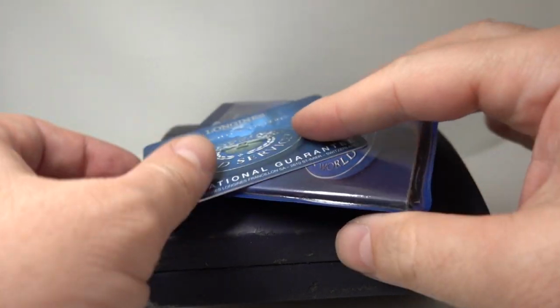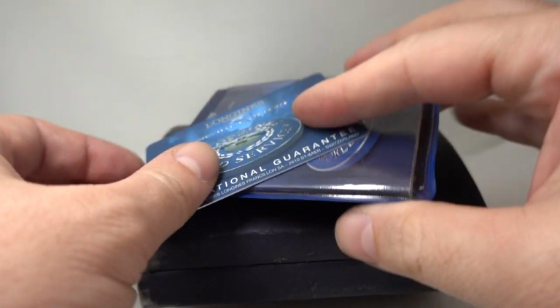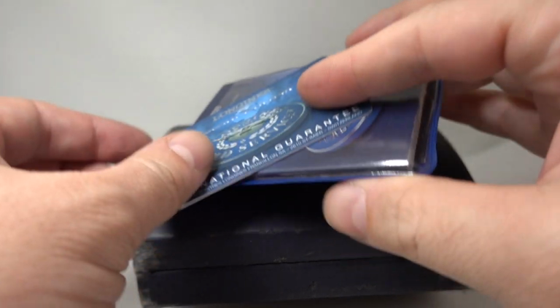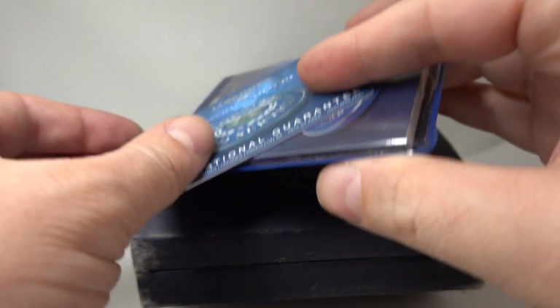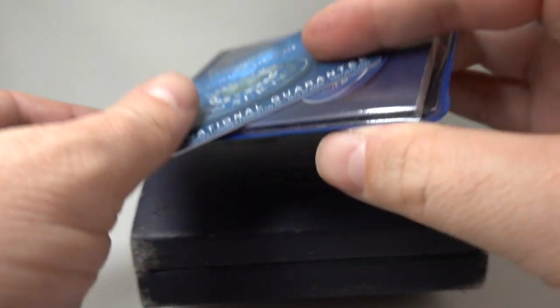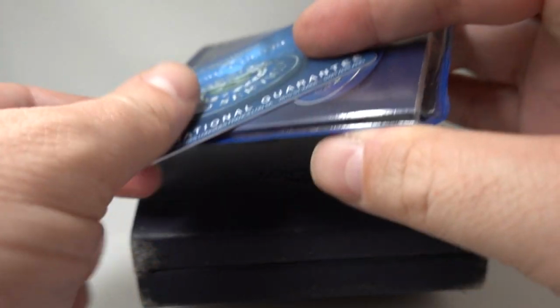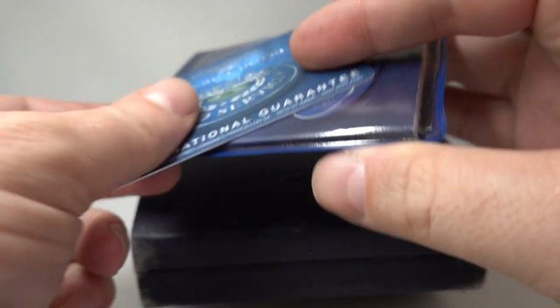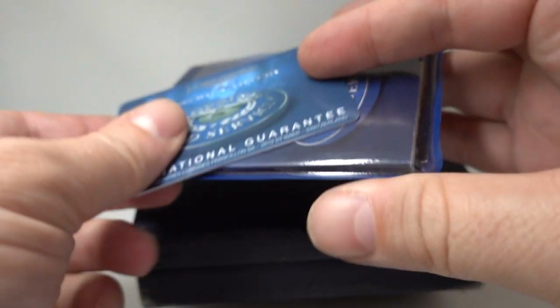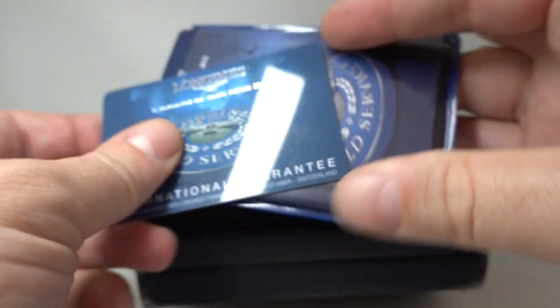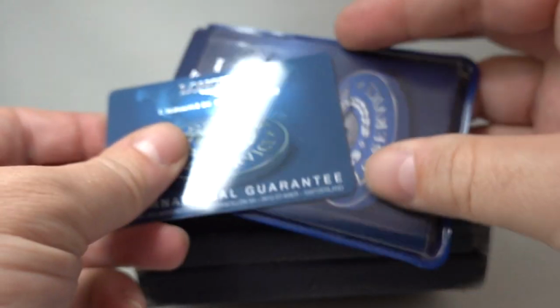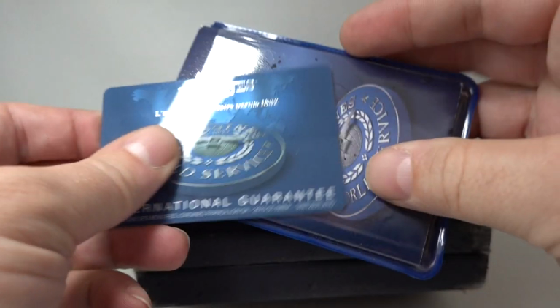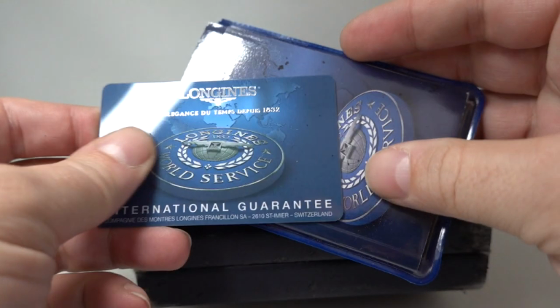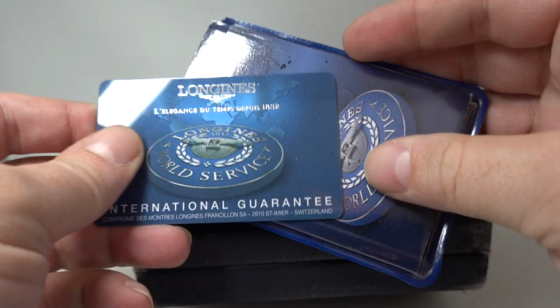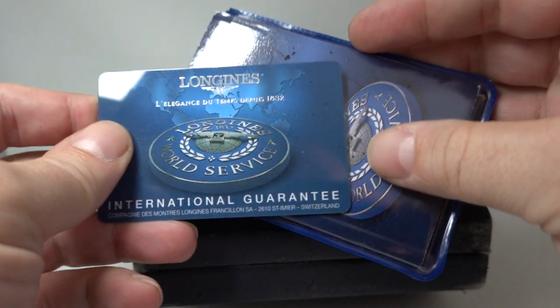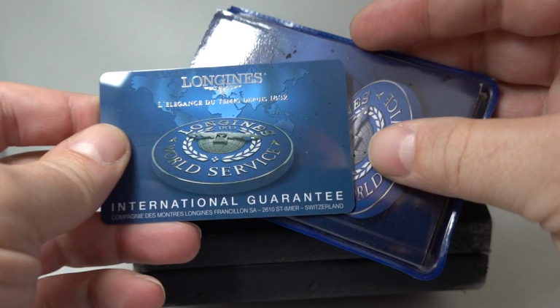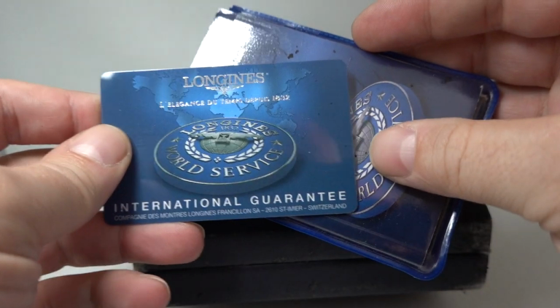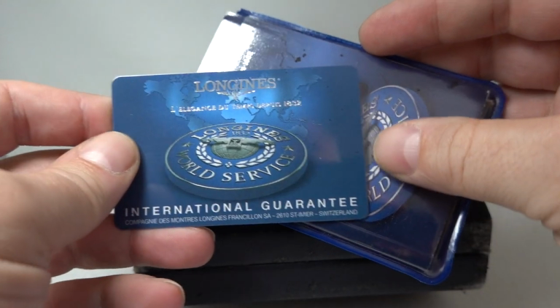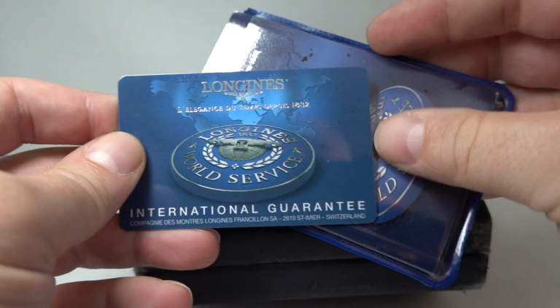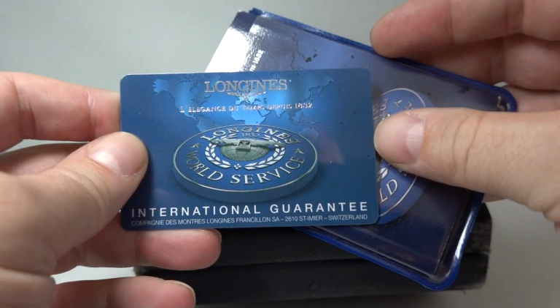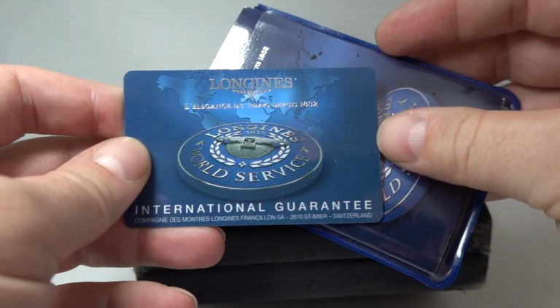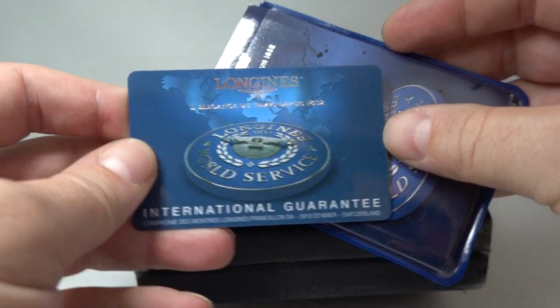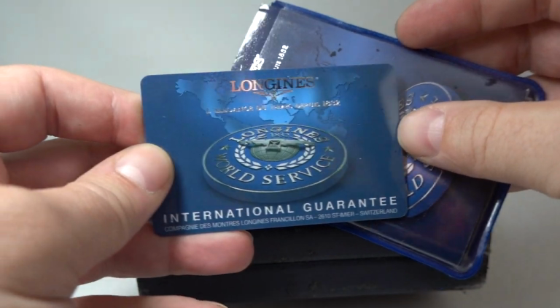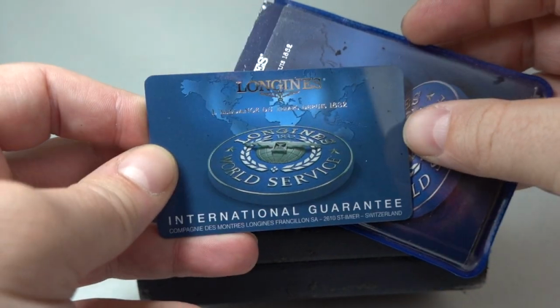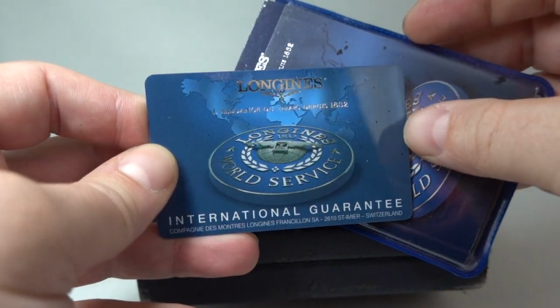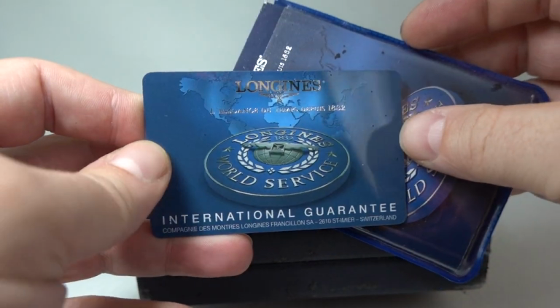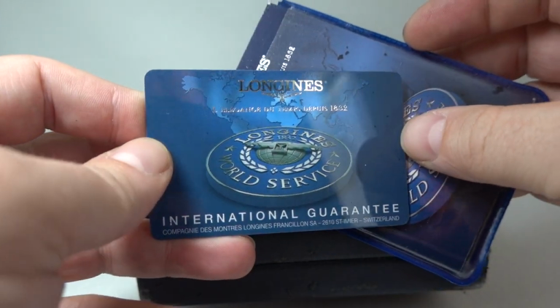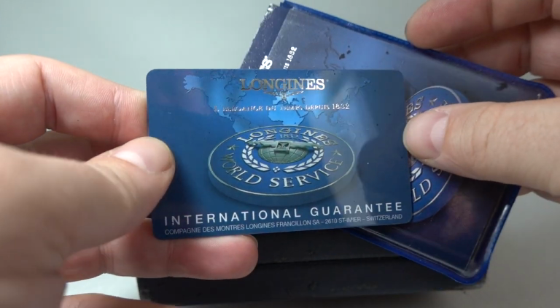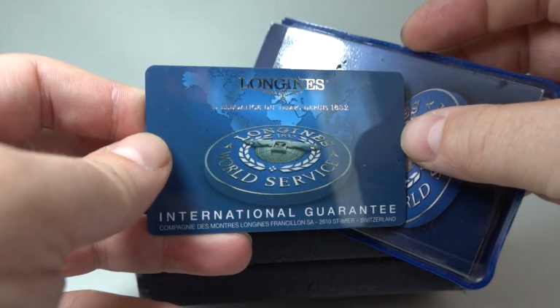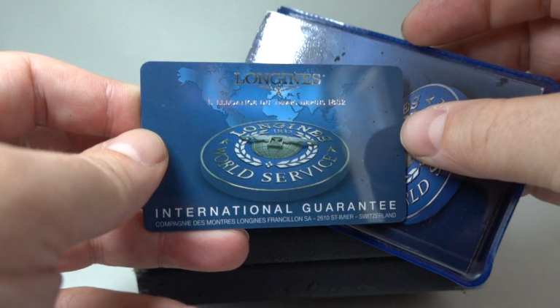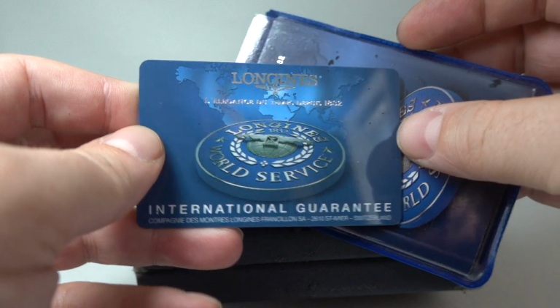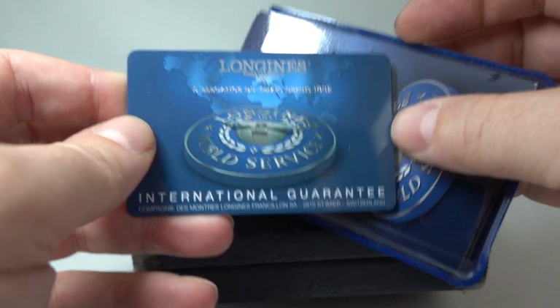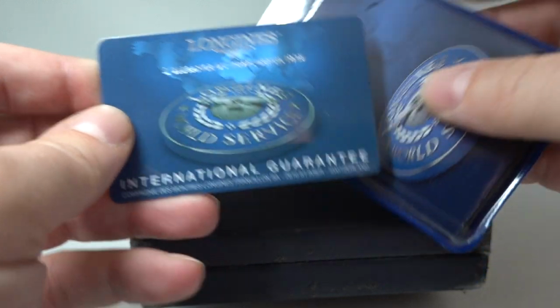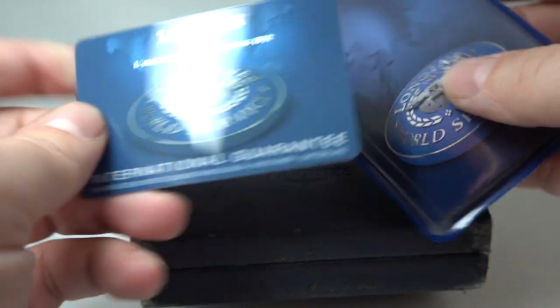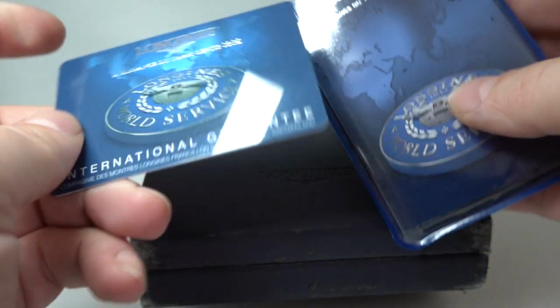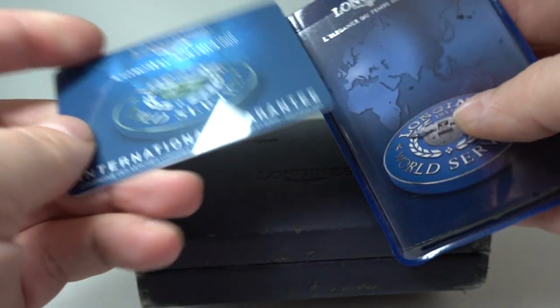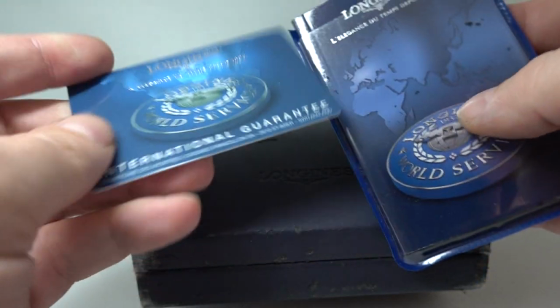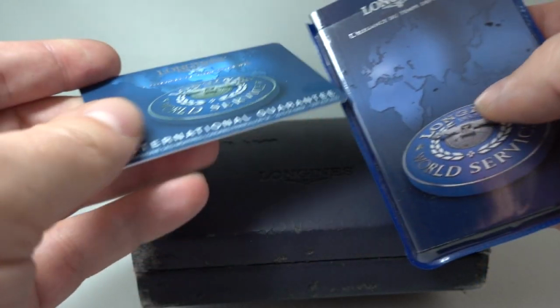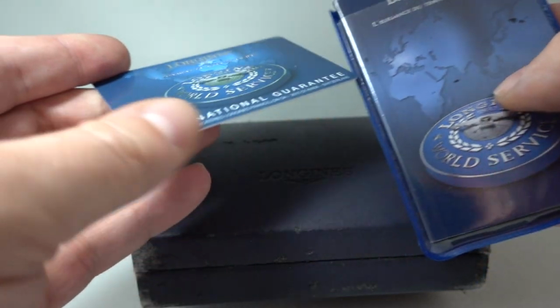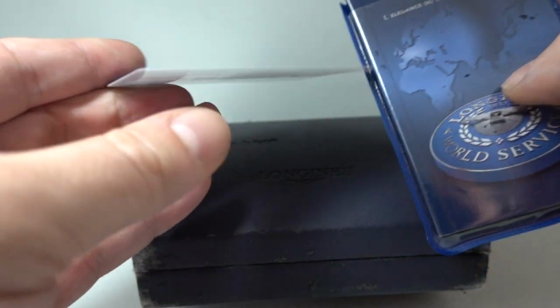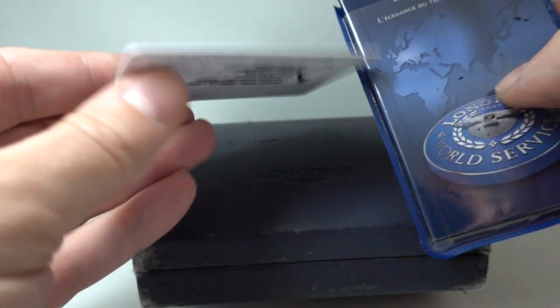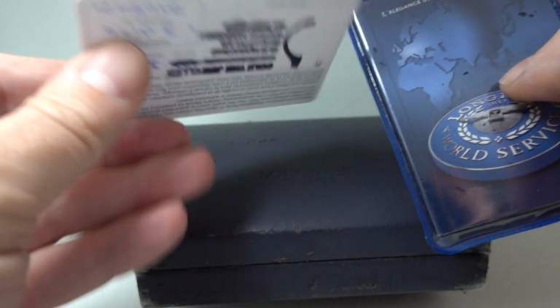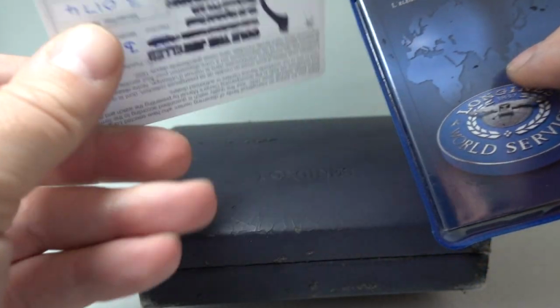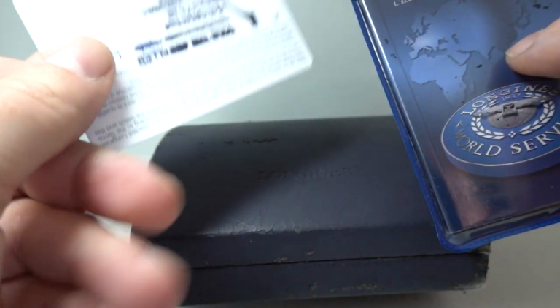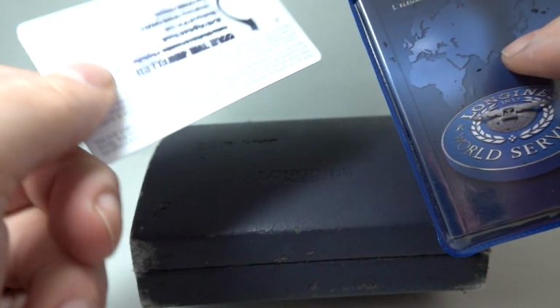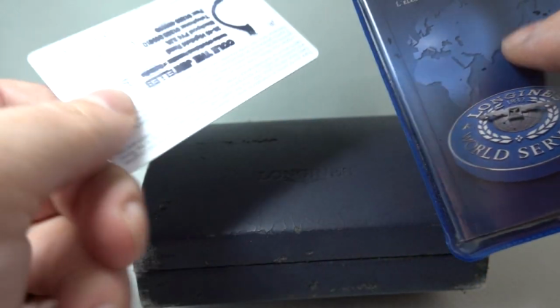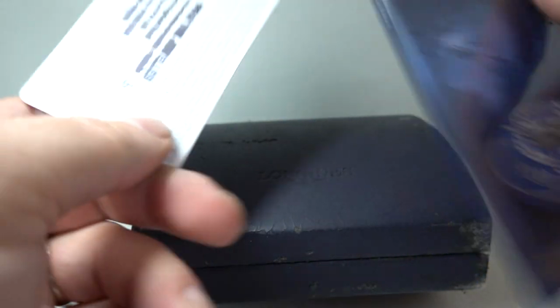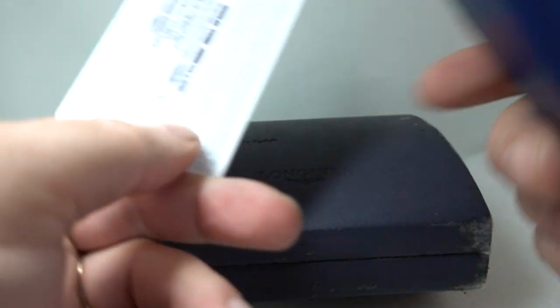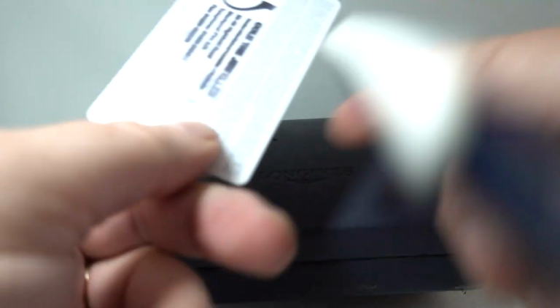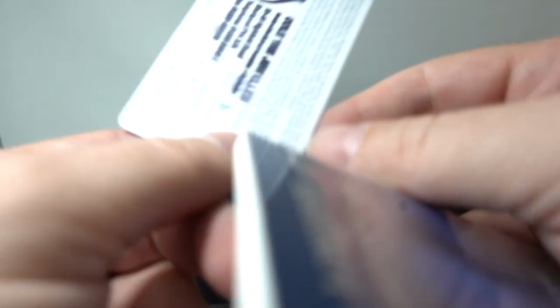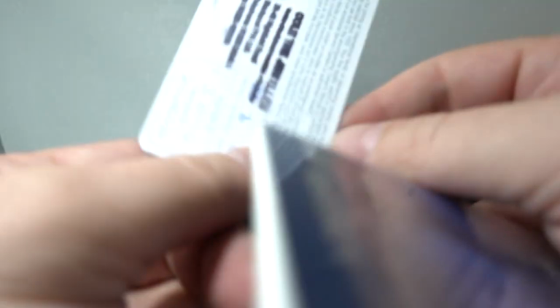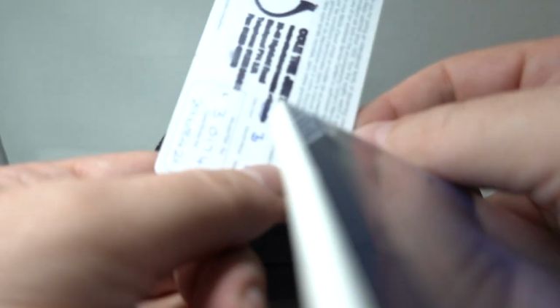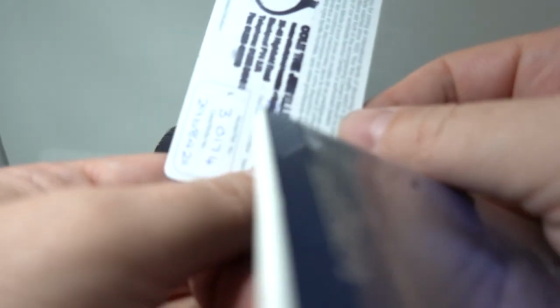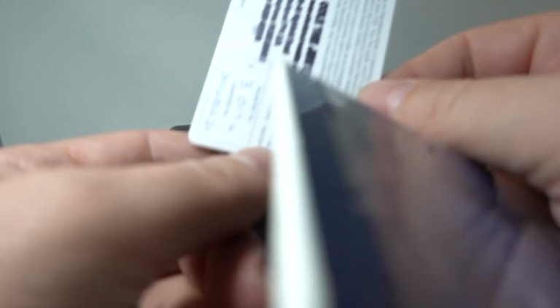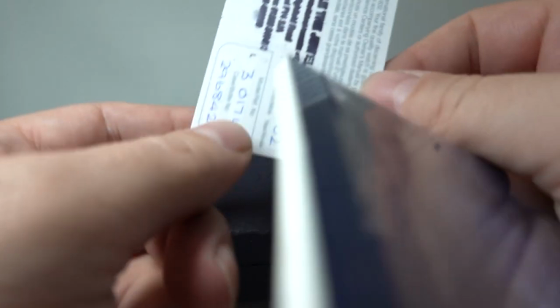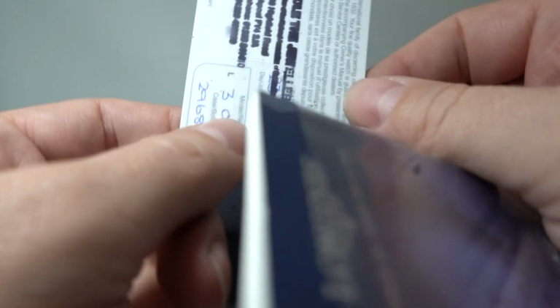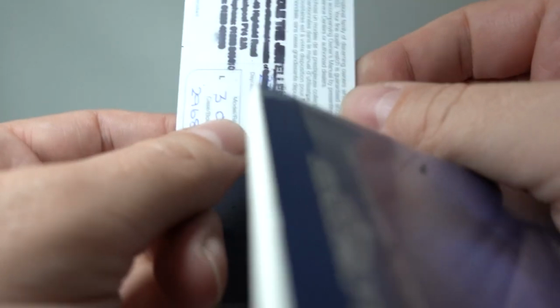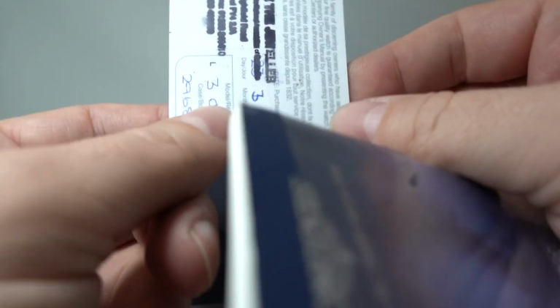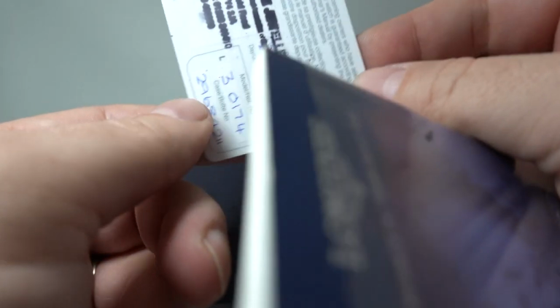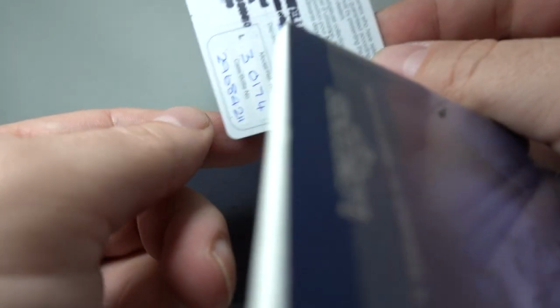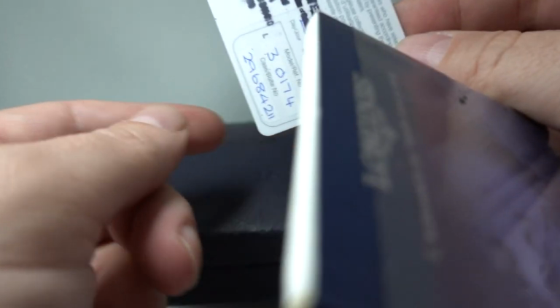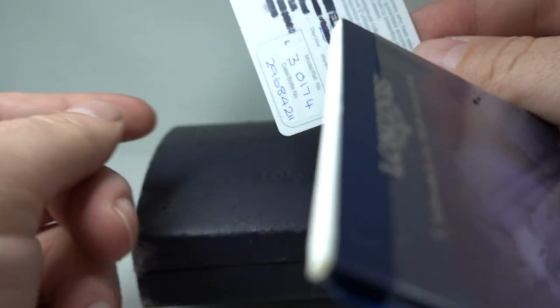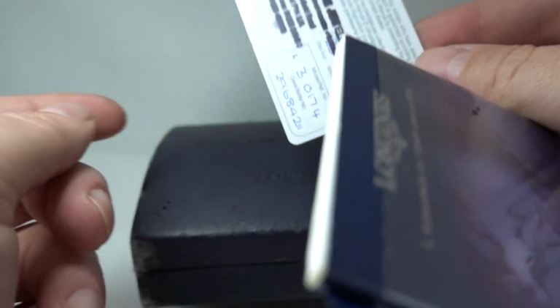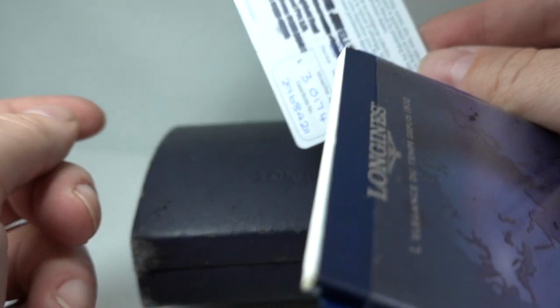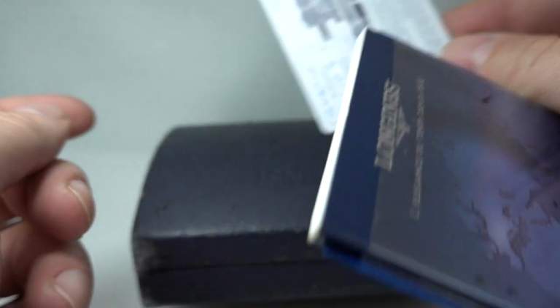Hello watch fans, Berthia Watches here and this time for you we have a men's Longines from 2002.